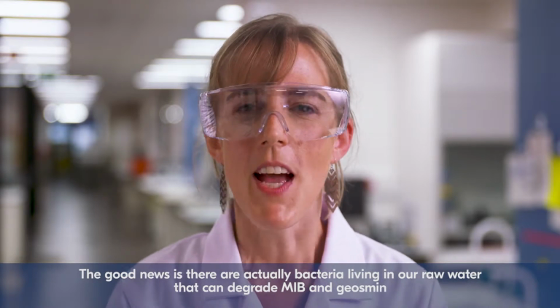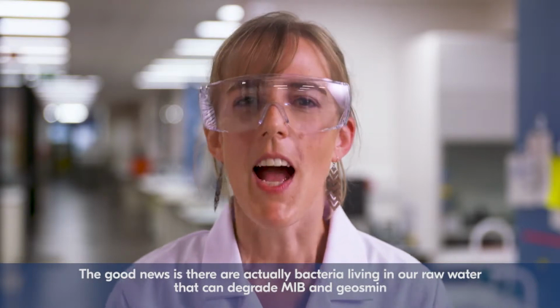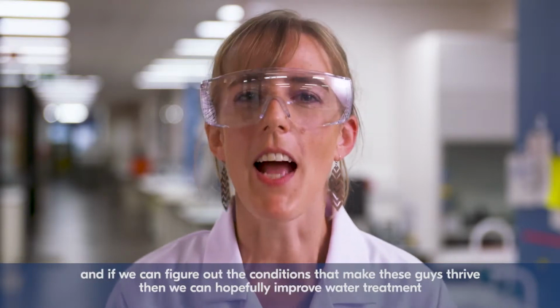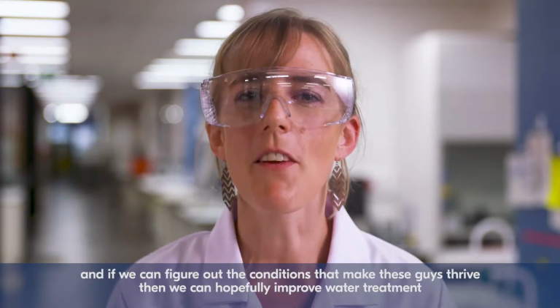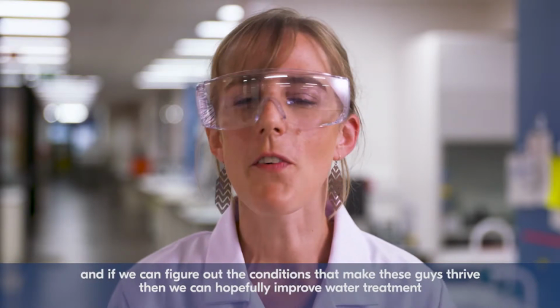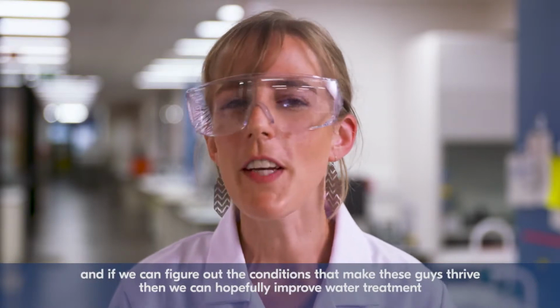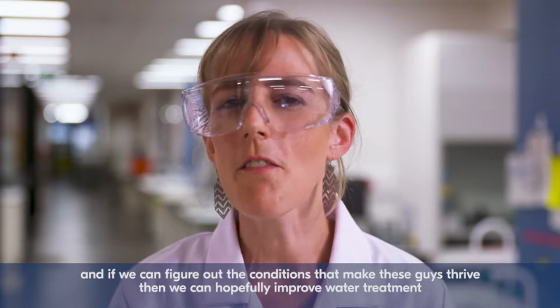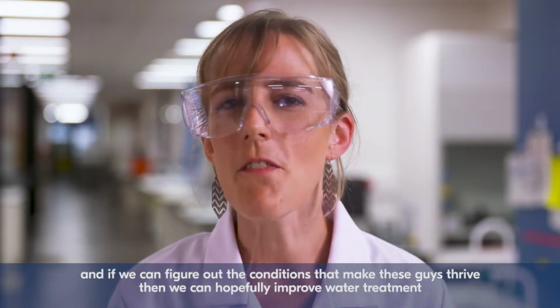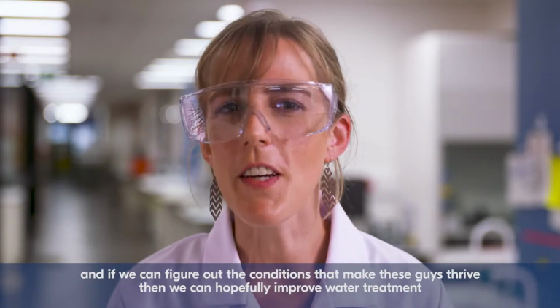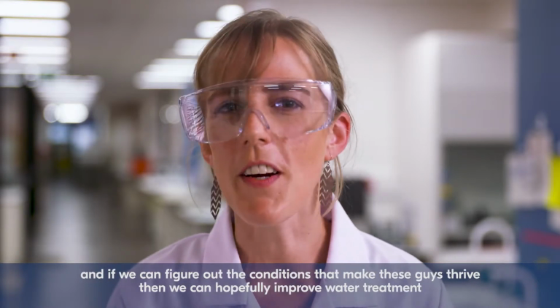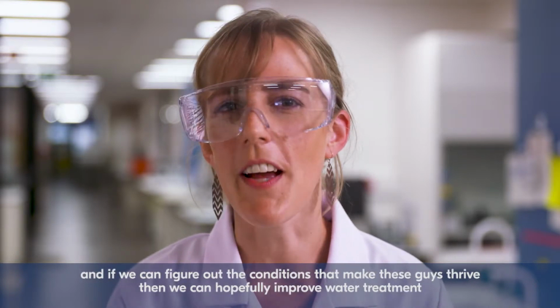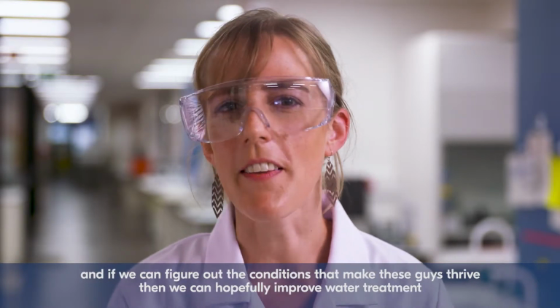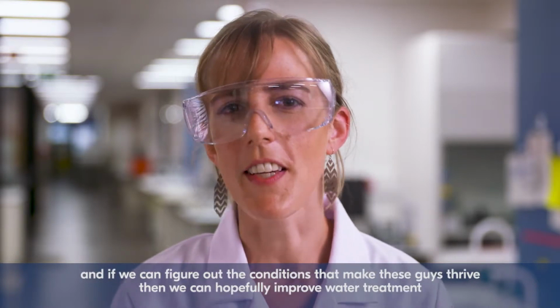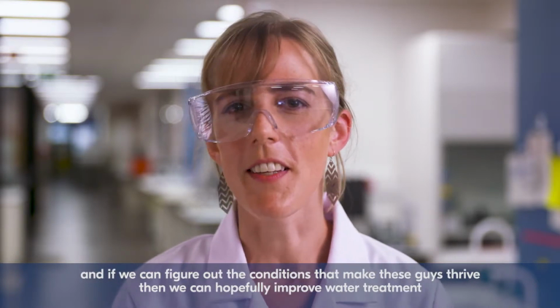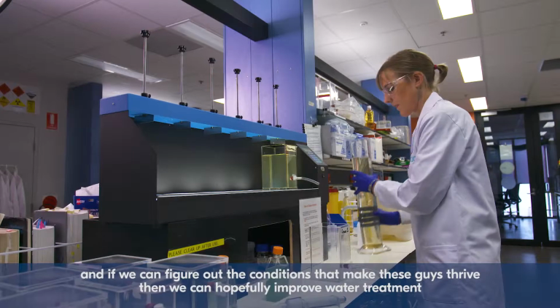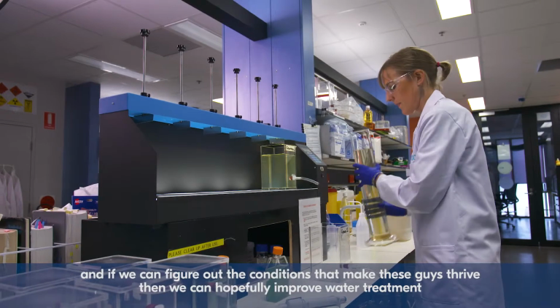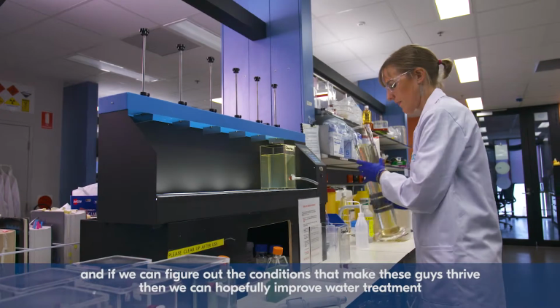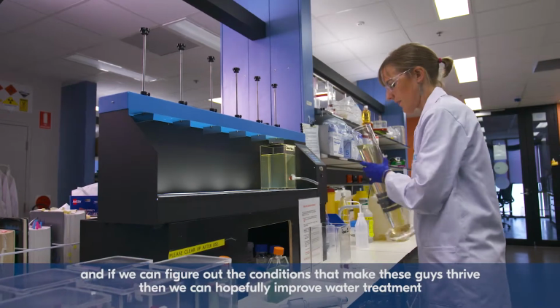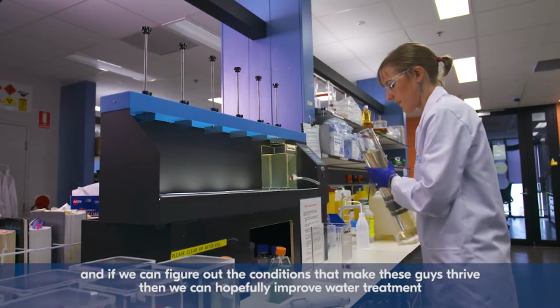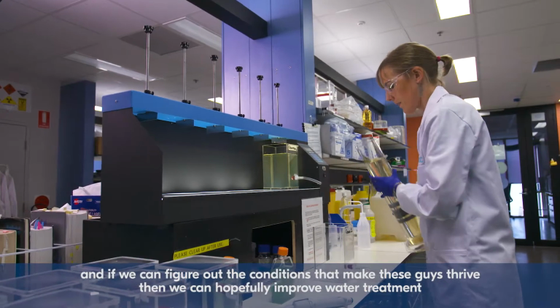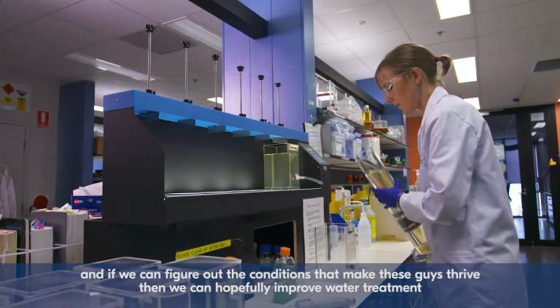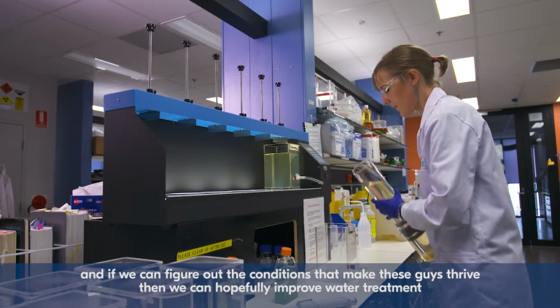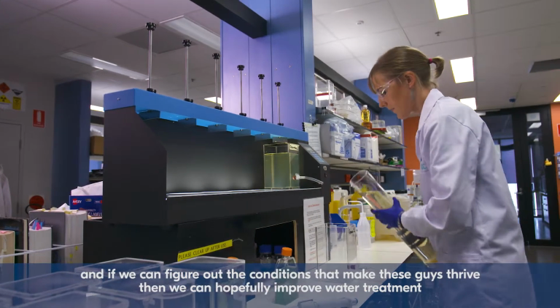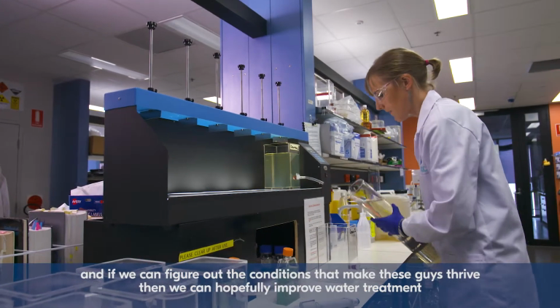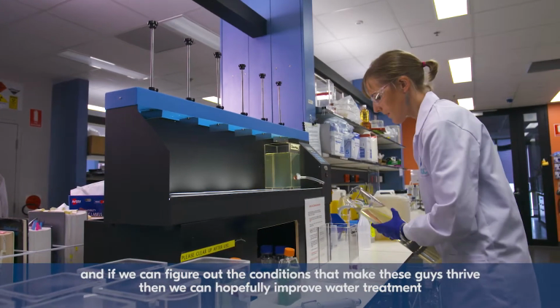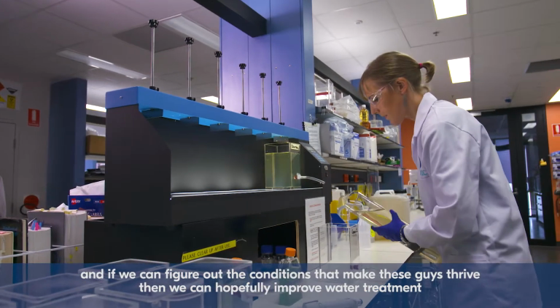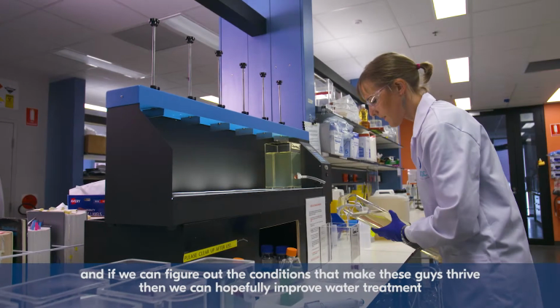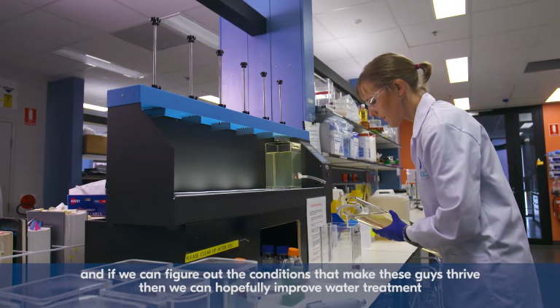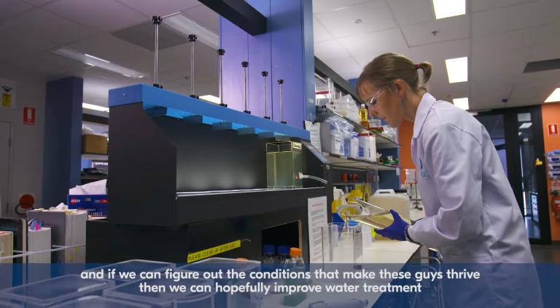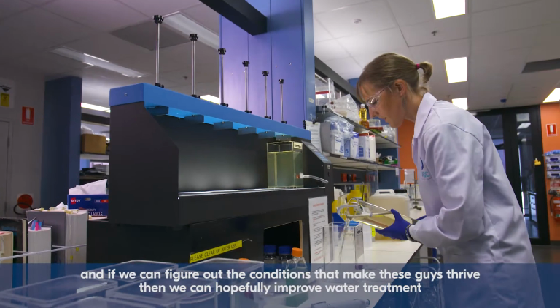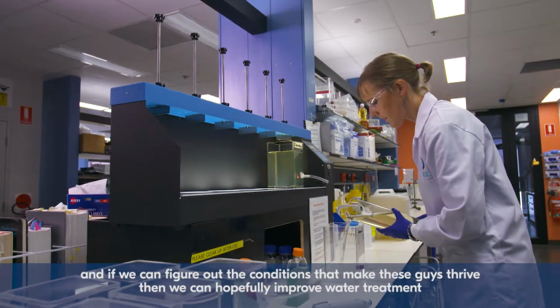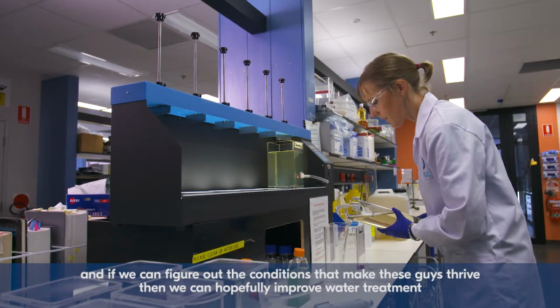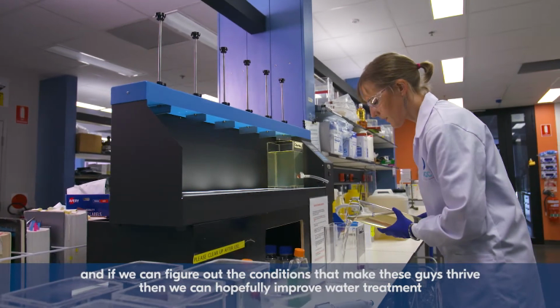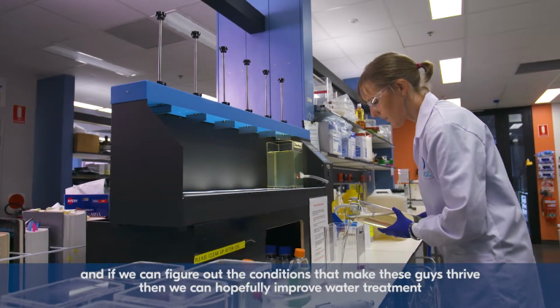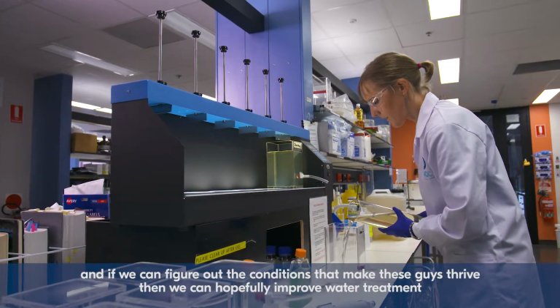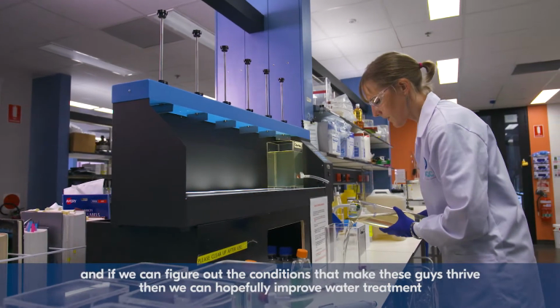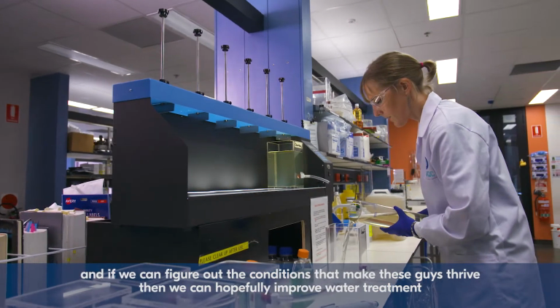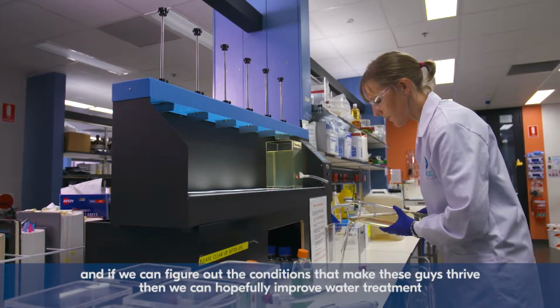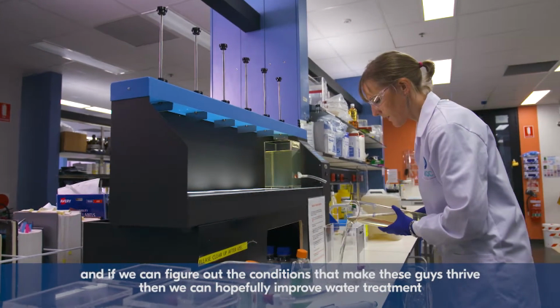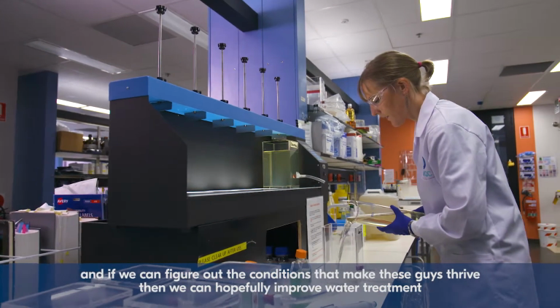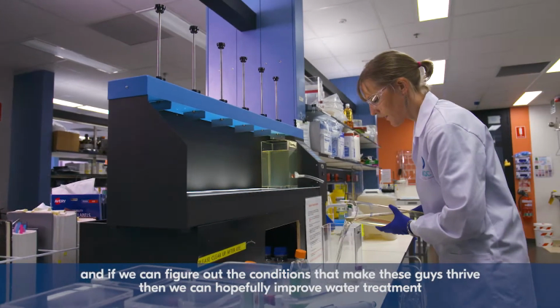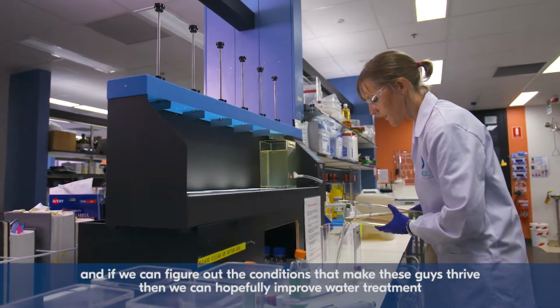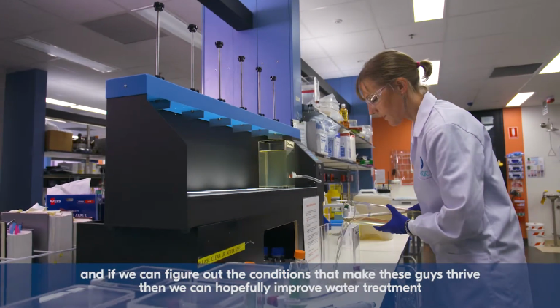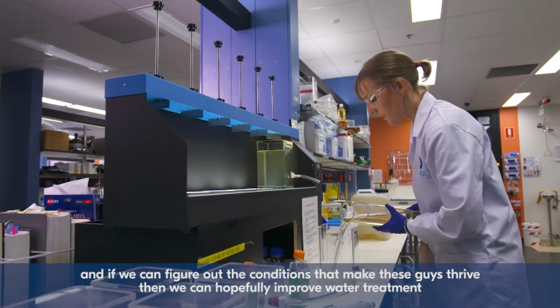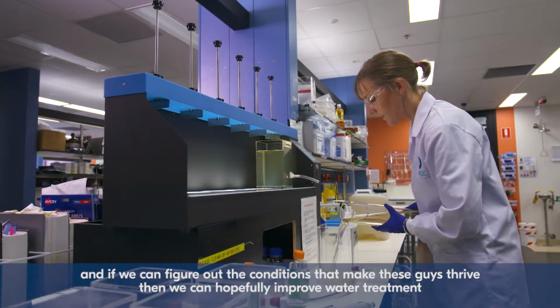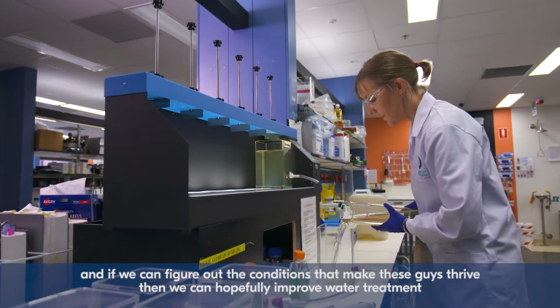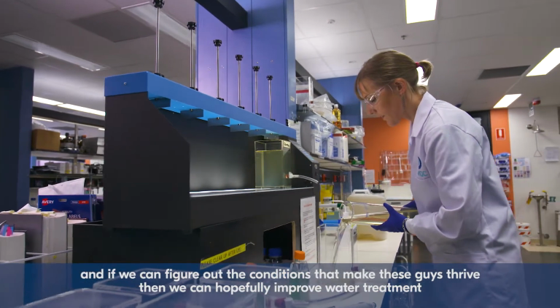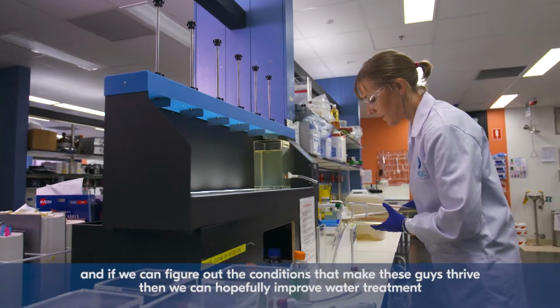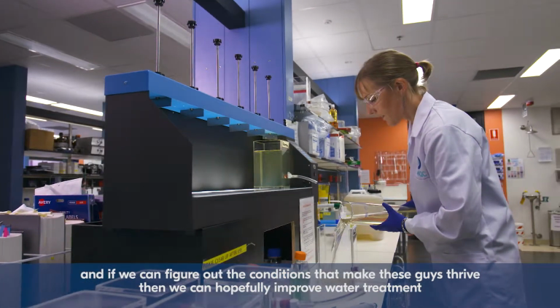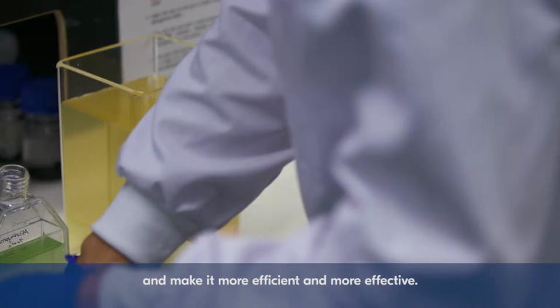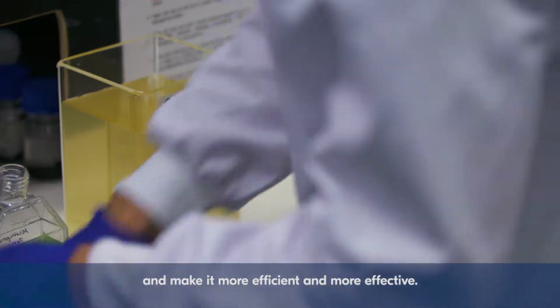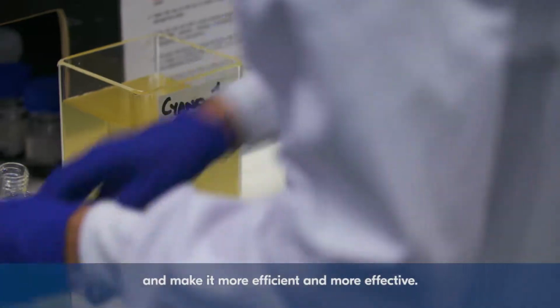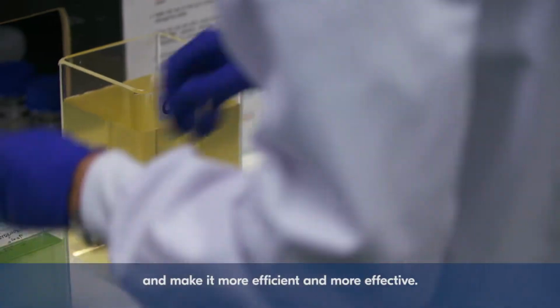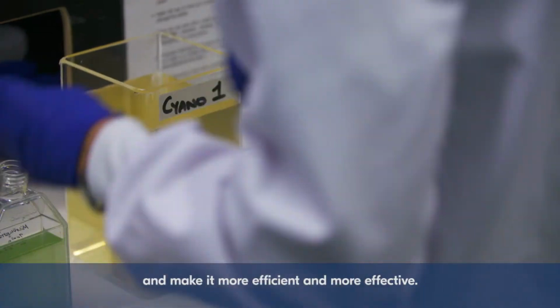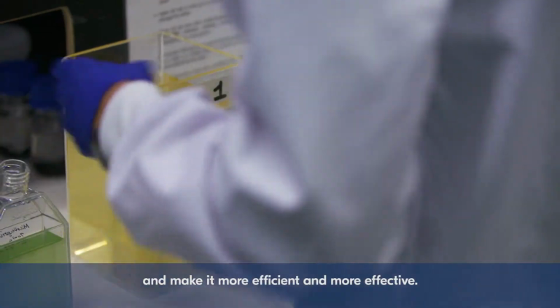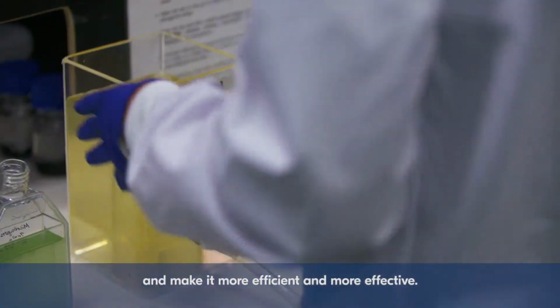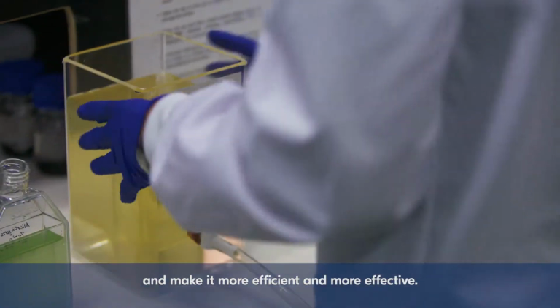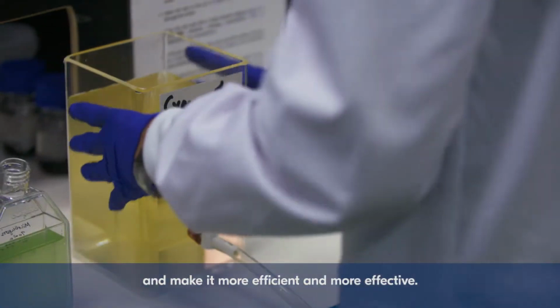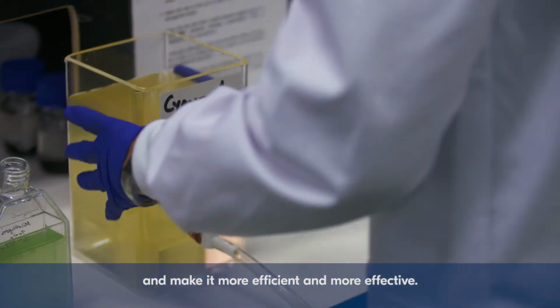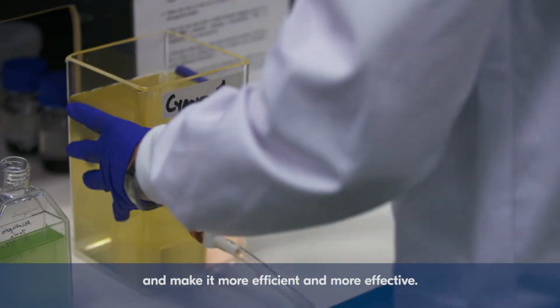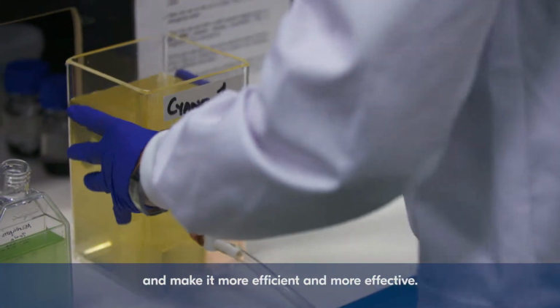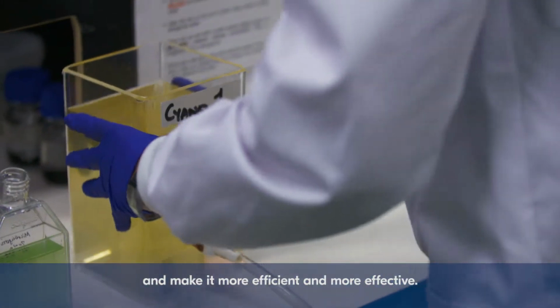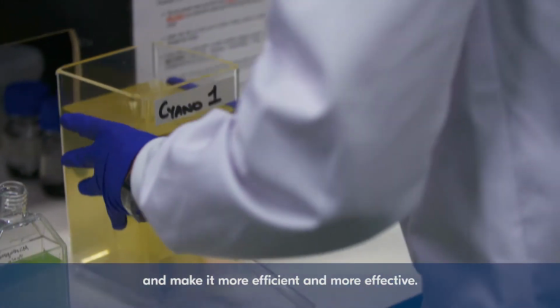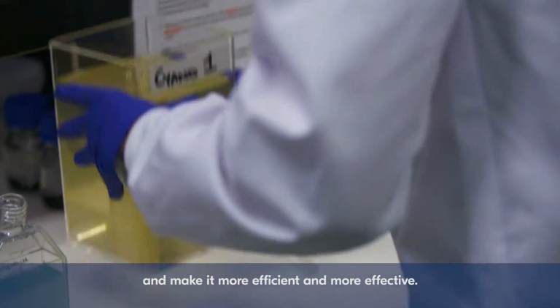And if we can figure out the conditions that make these guys thrive then we can hopefully improve water treatment and make it more efficient and more effective.